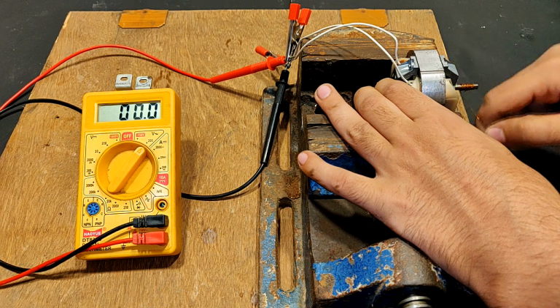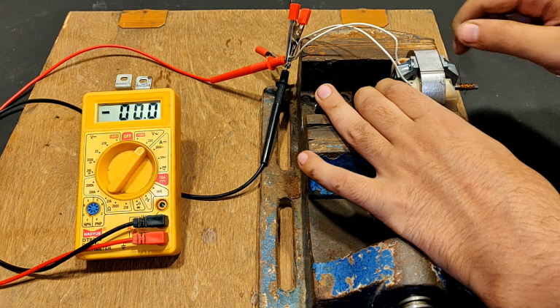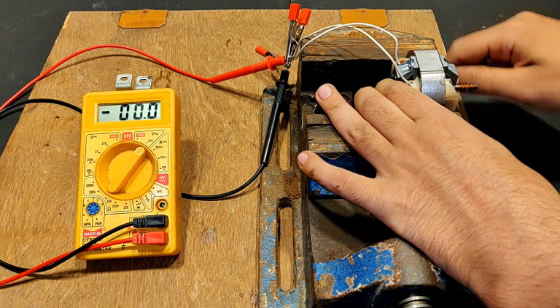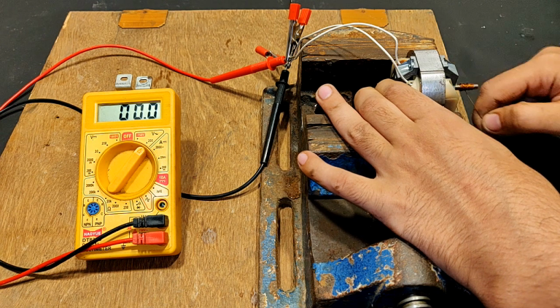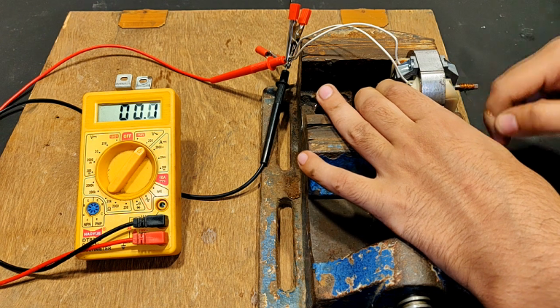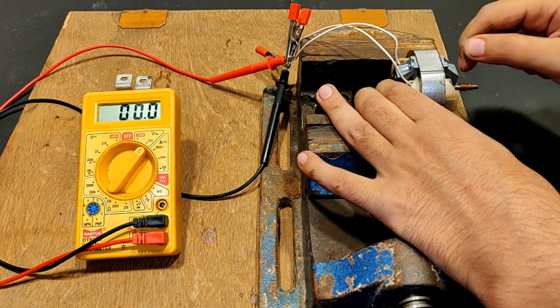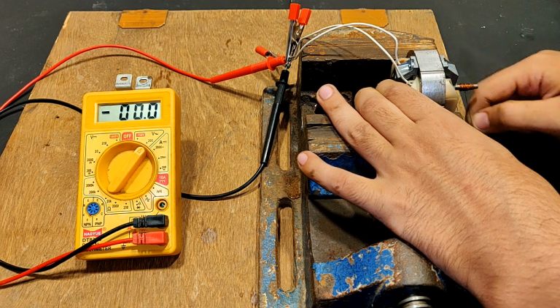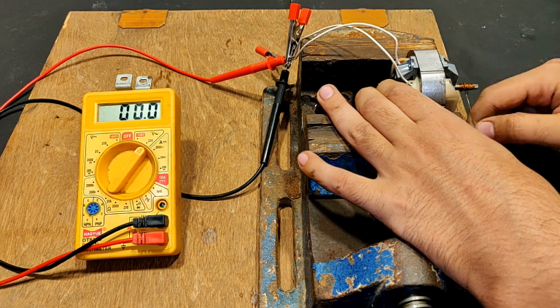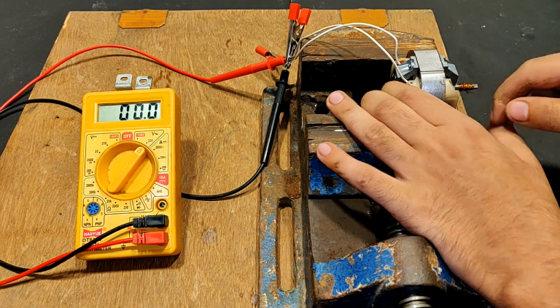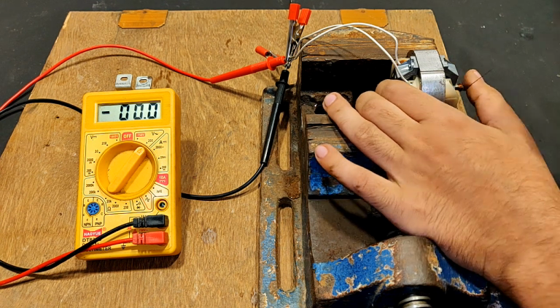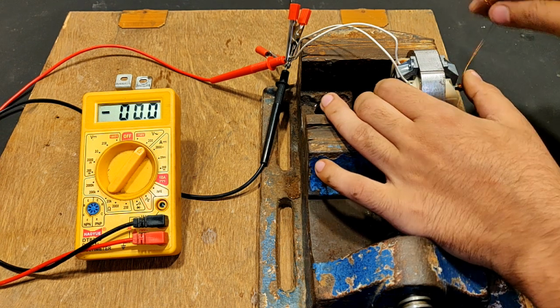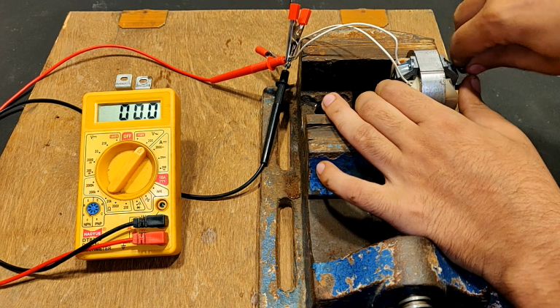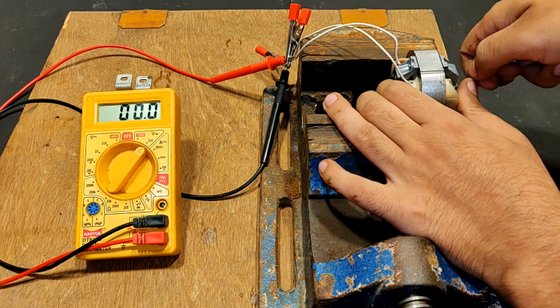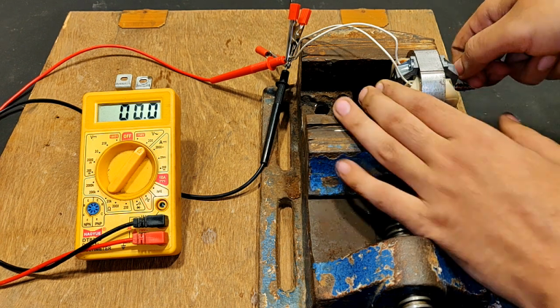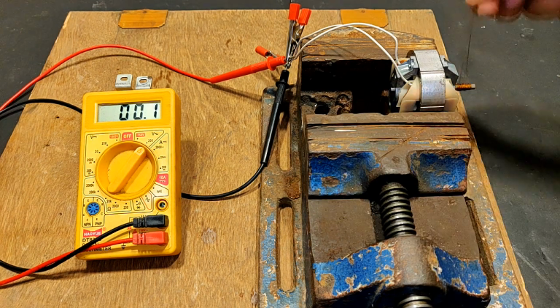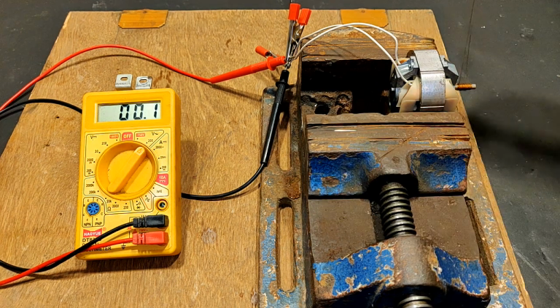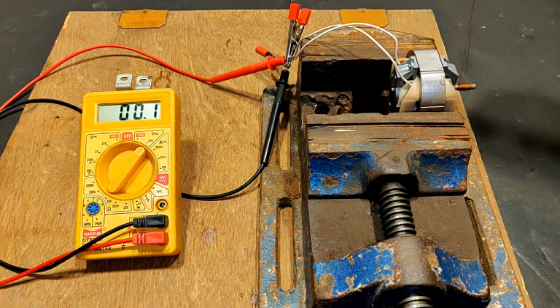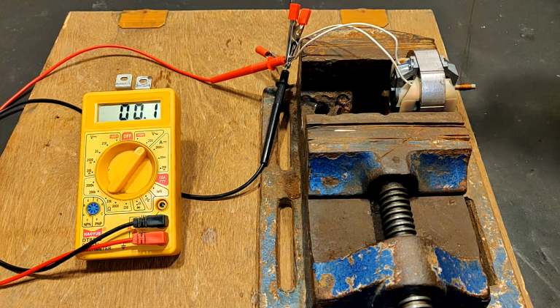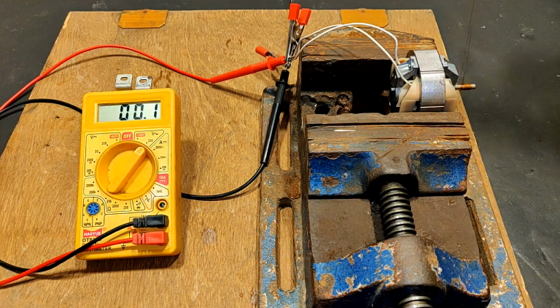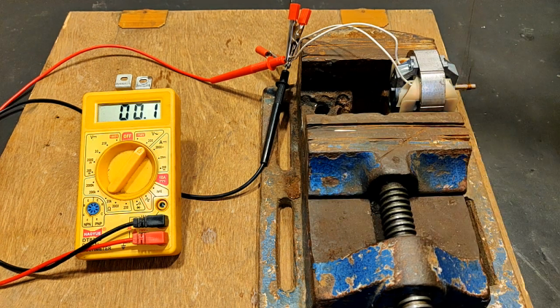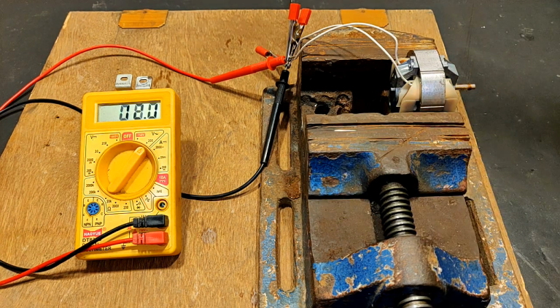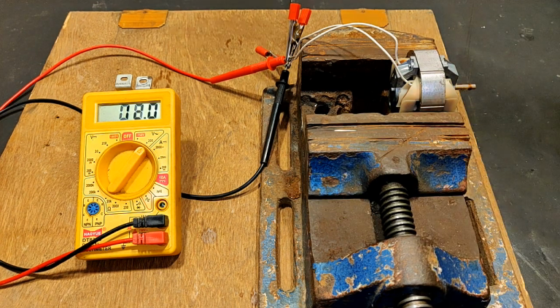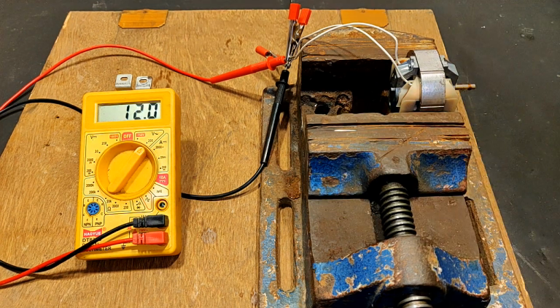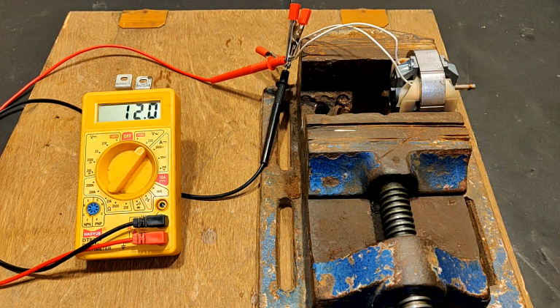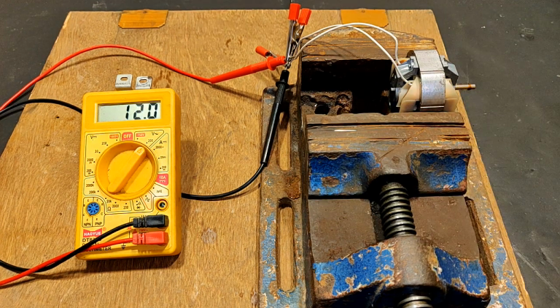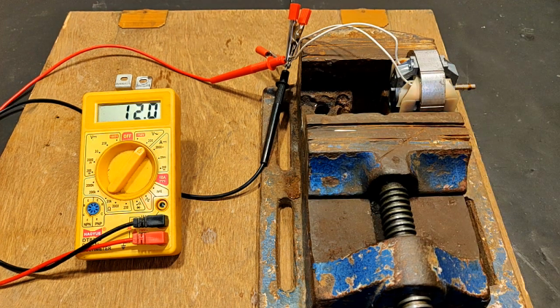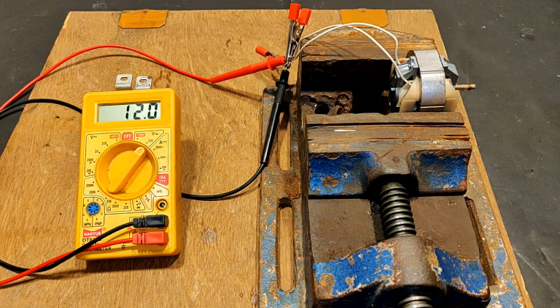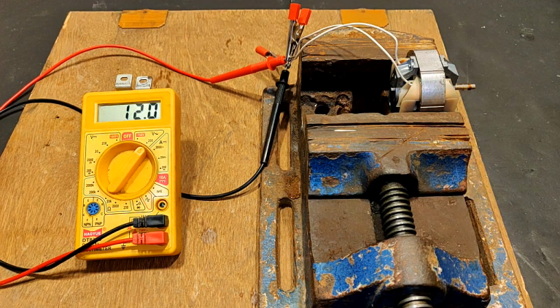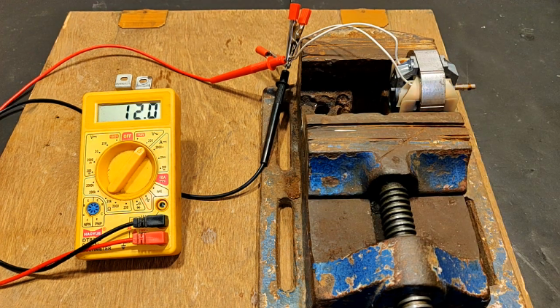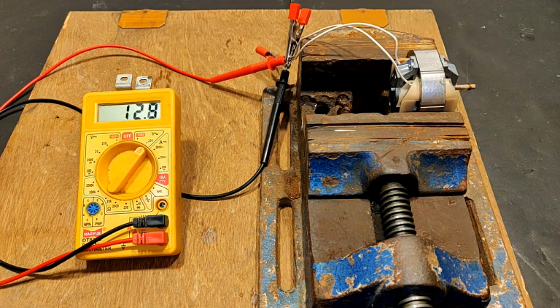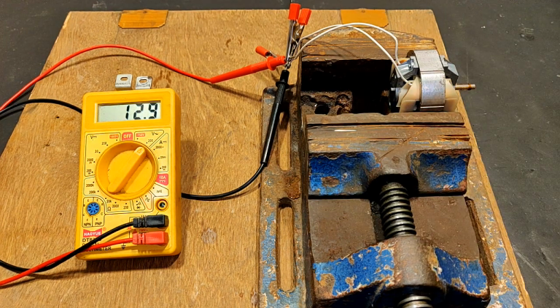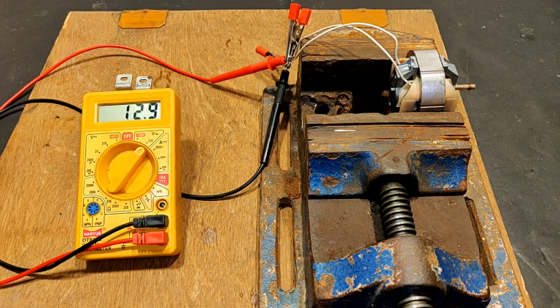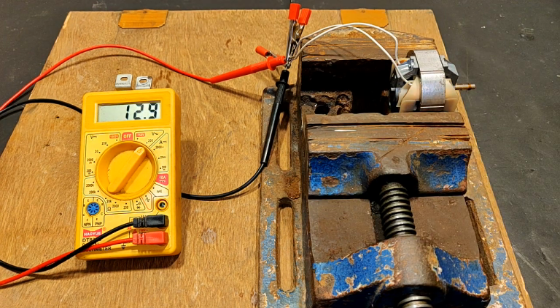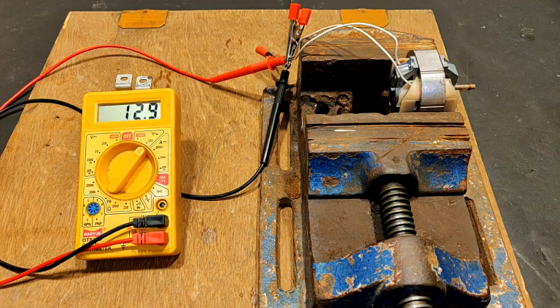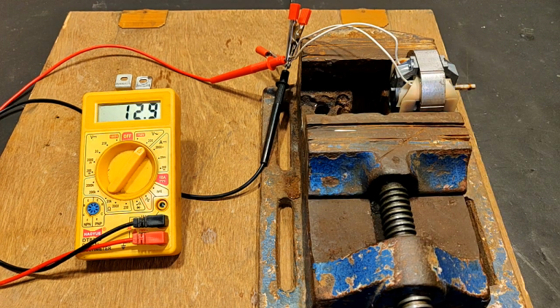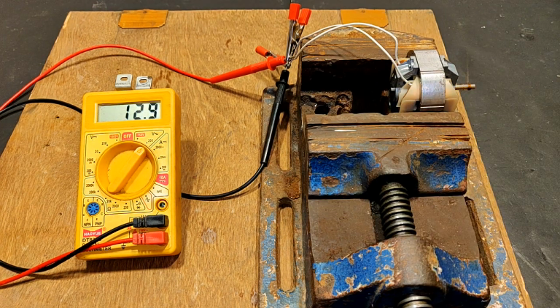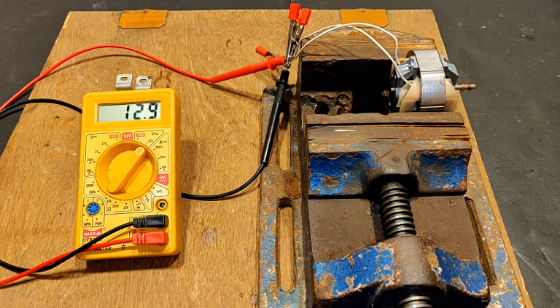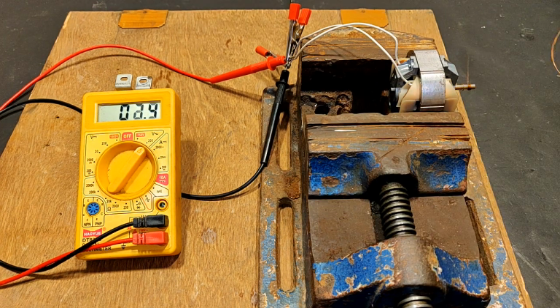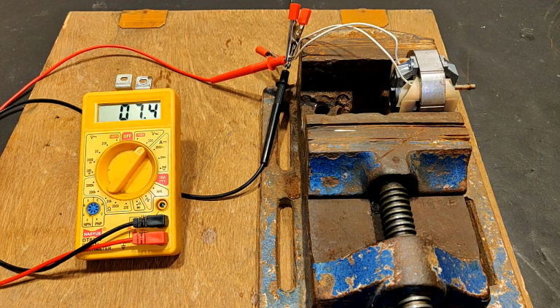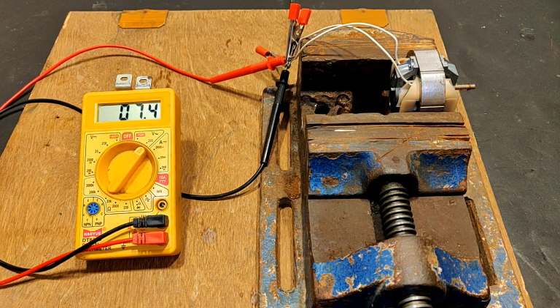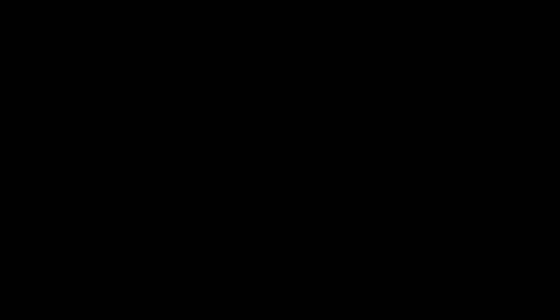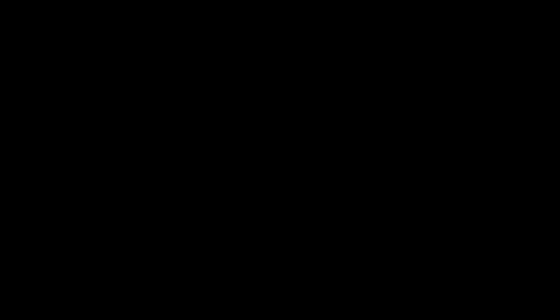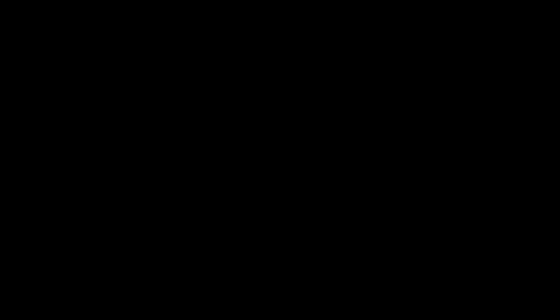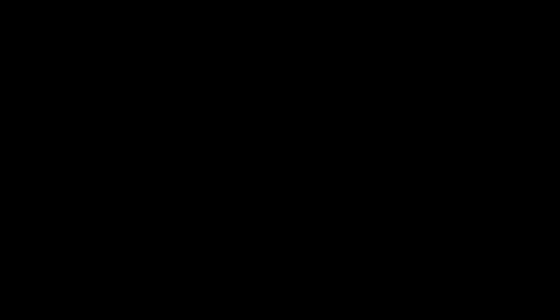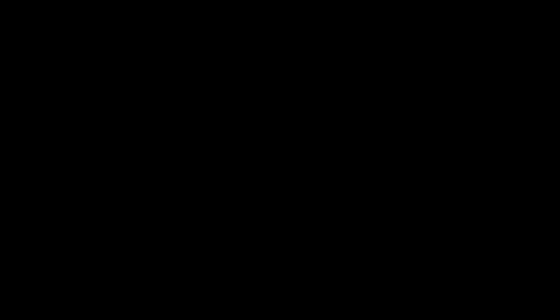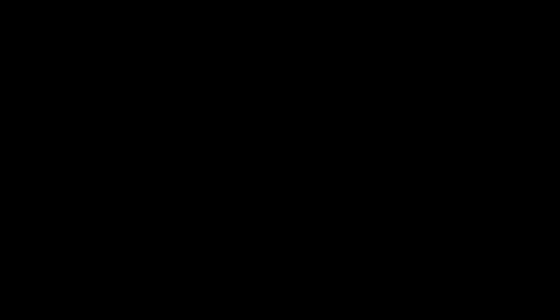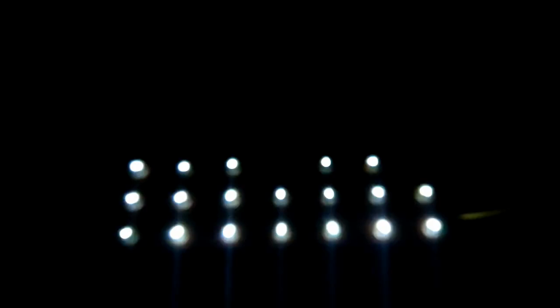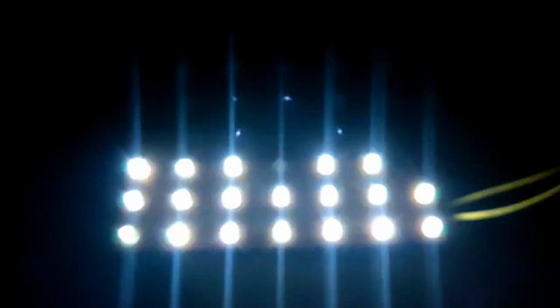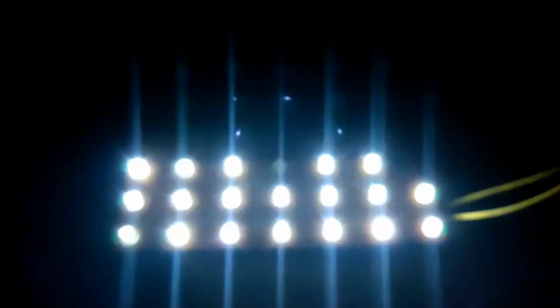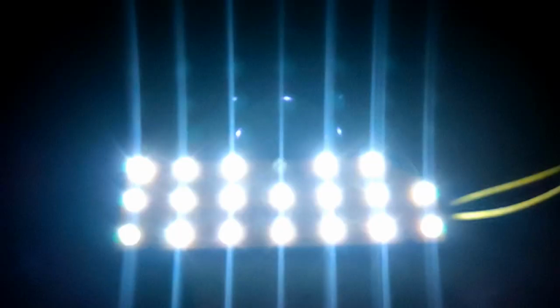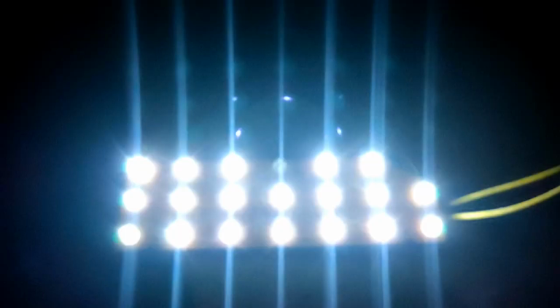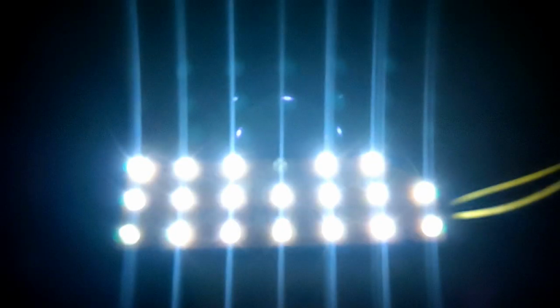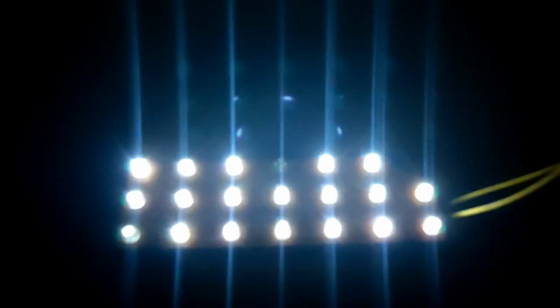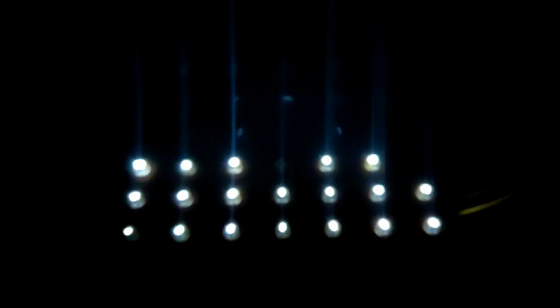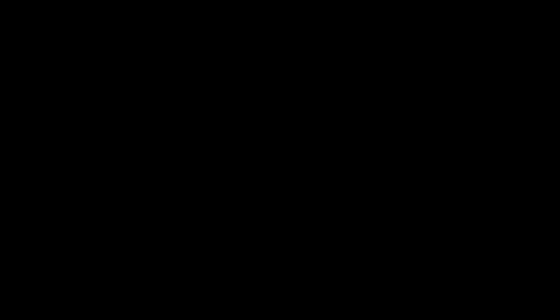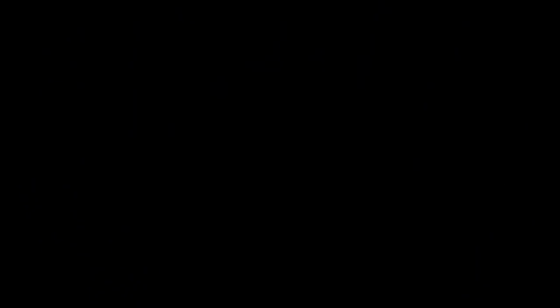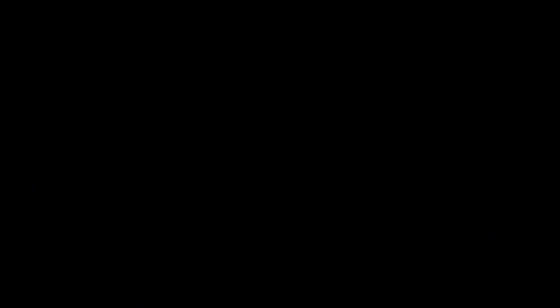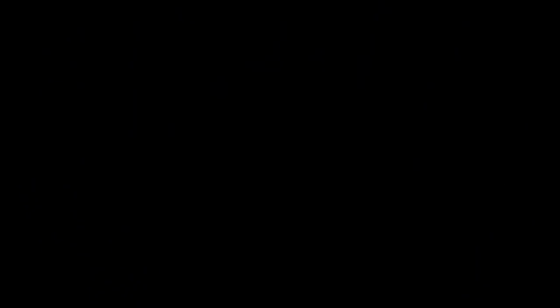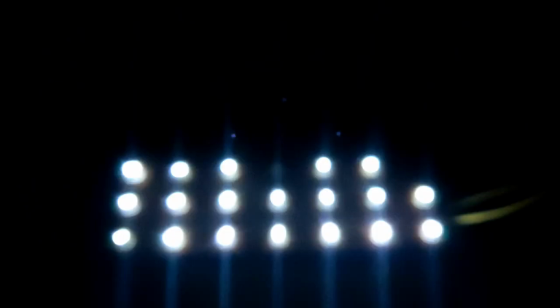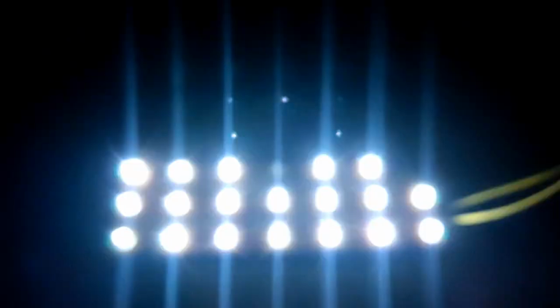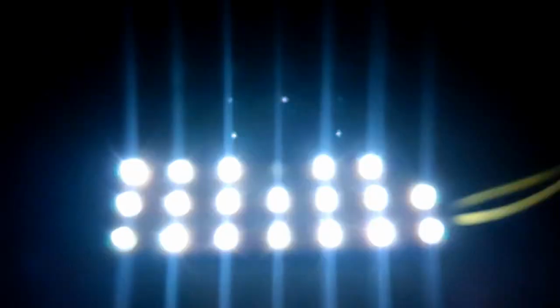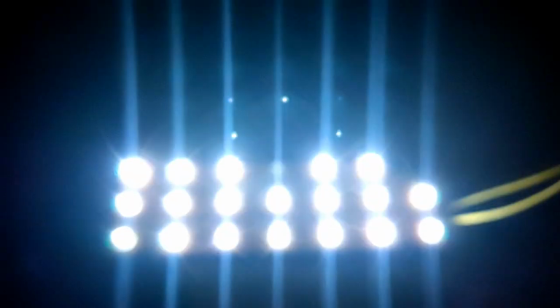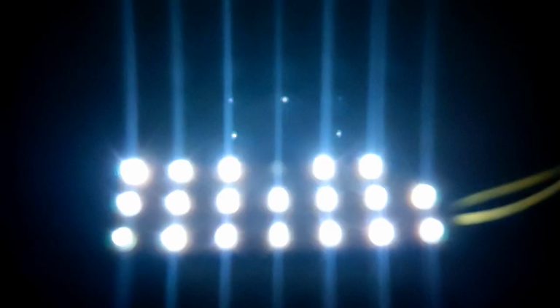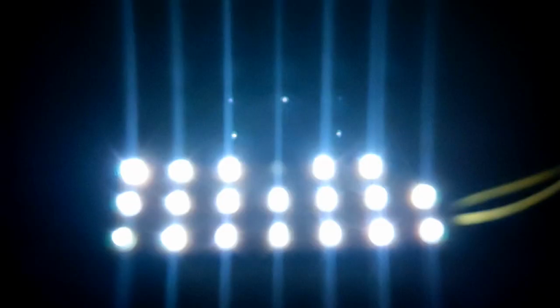Hi, you are watching channel Mr. Electron and in this video I am going to teach you how to convert an induction motor to a generator.